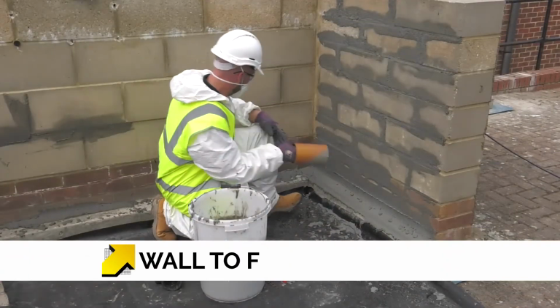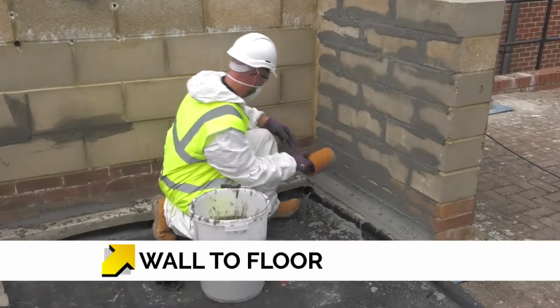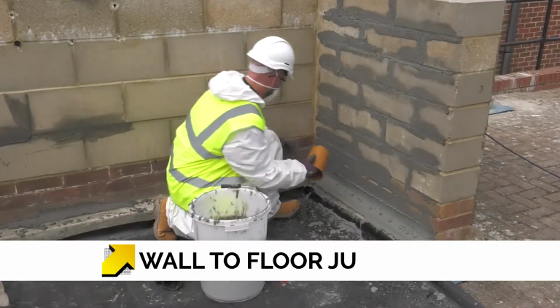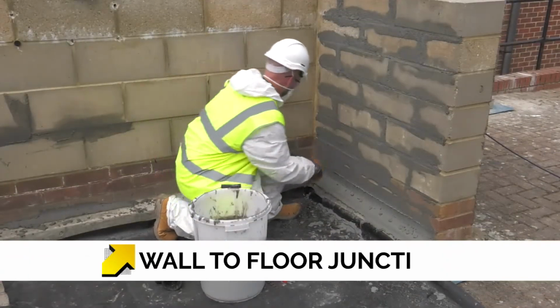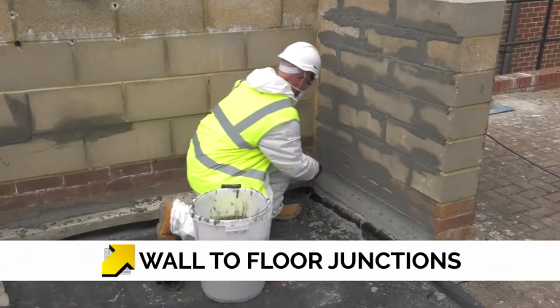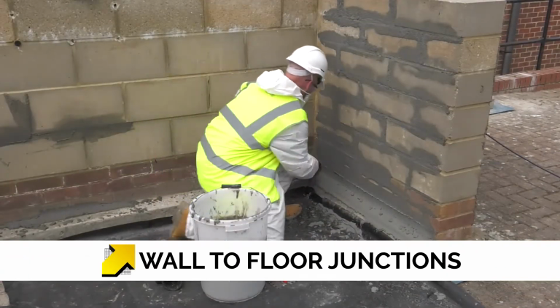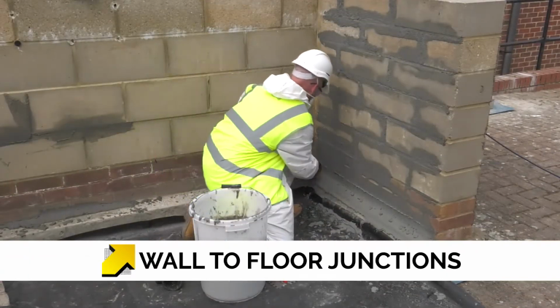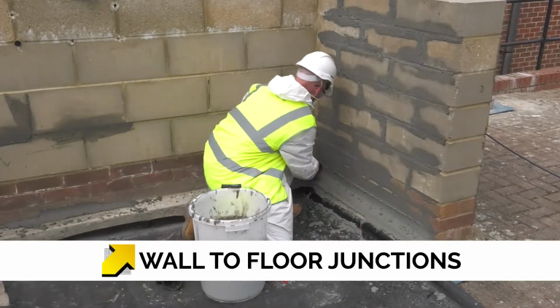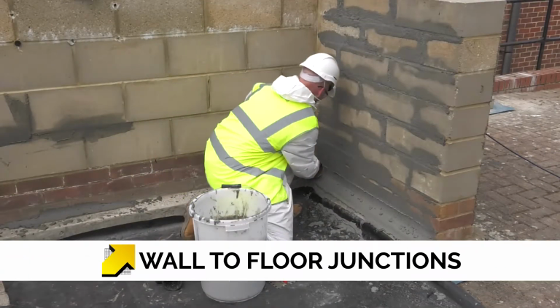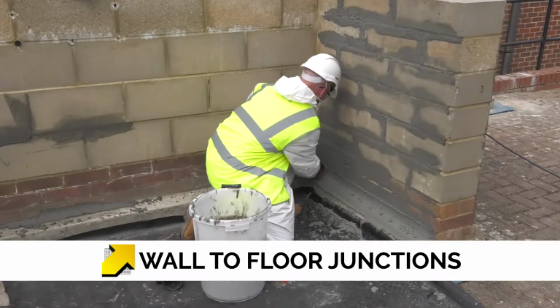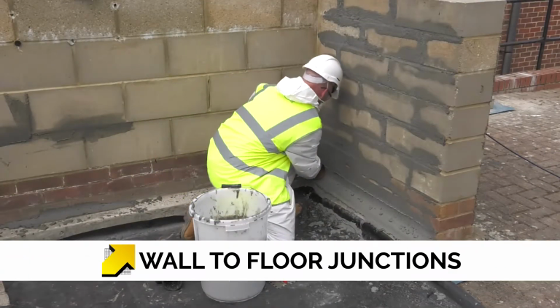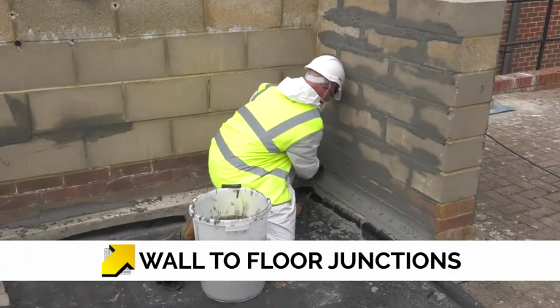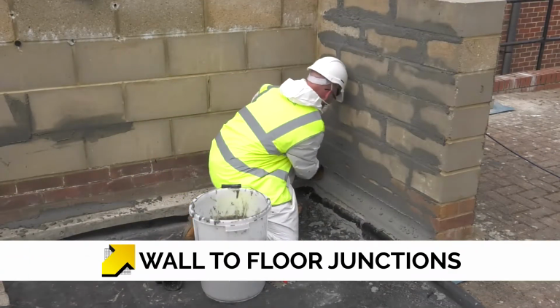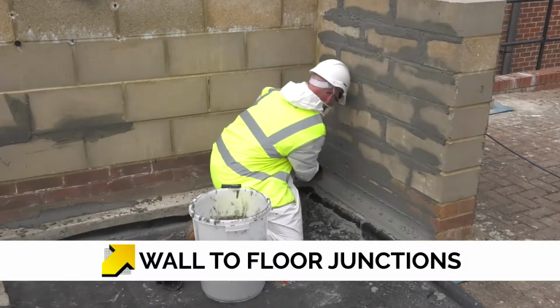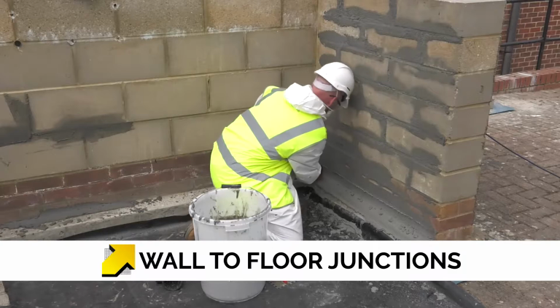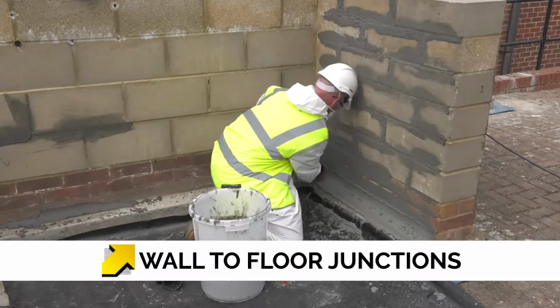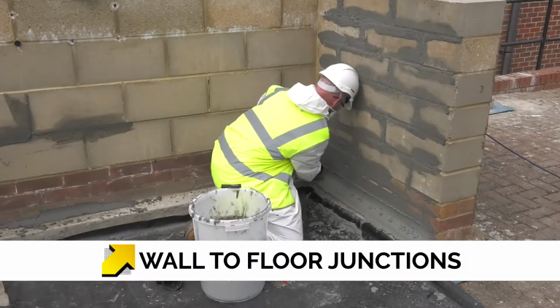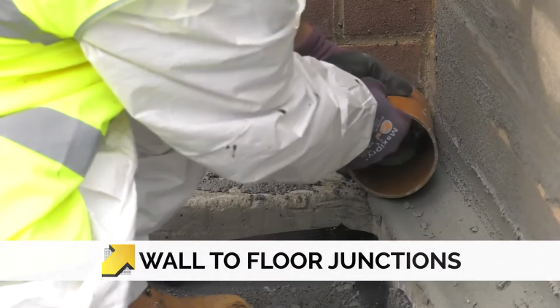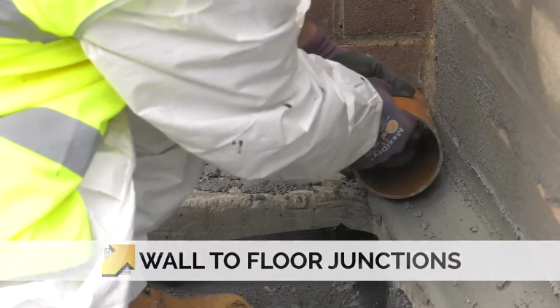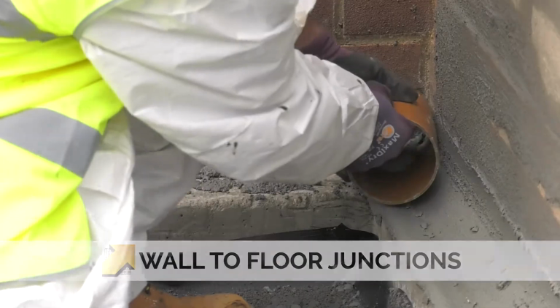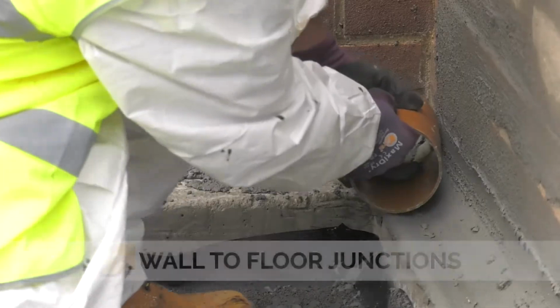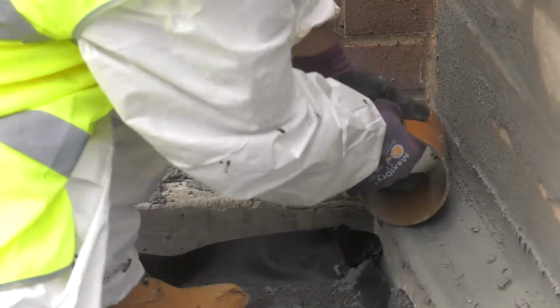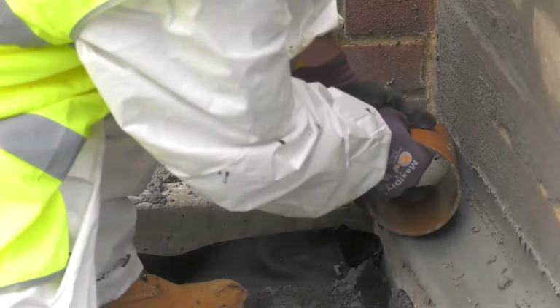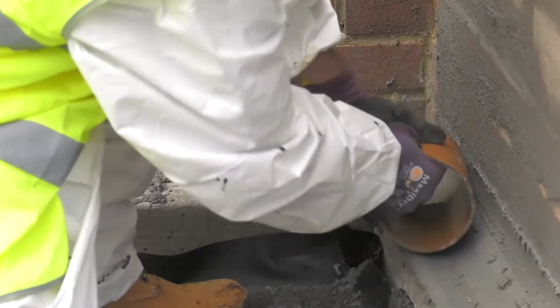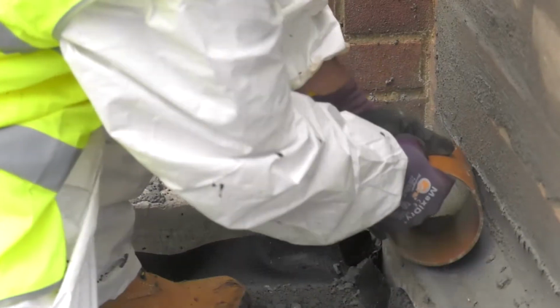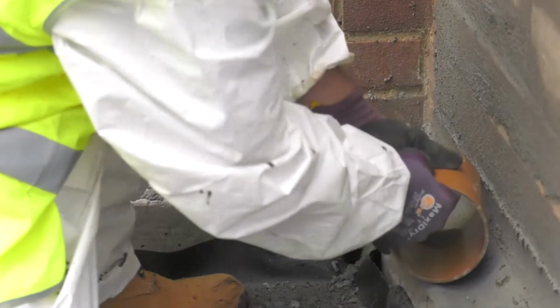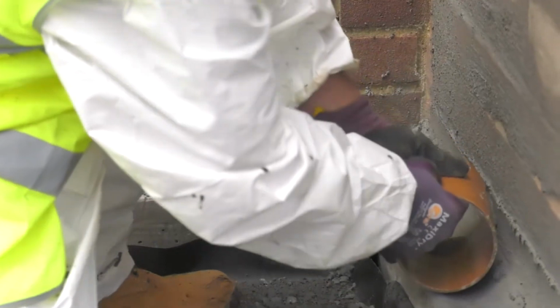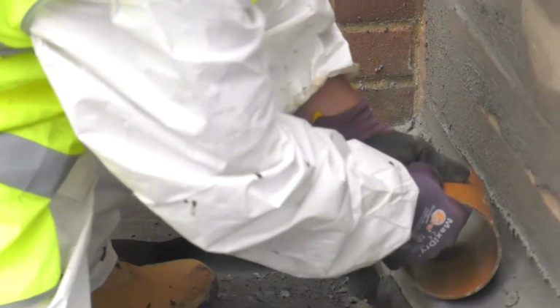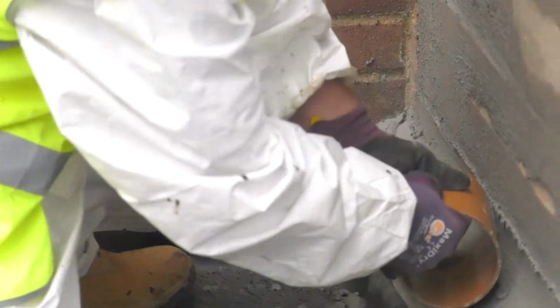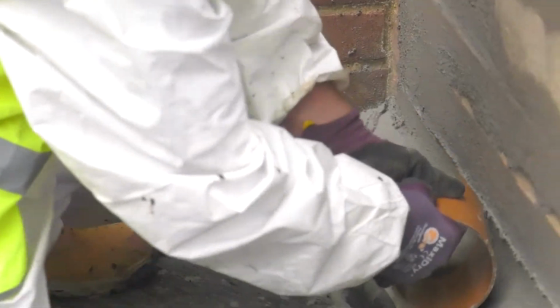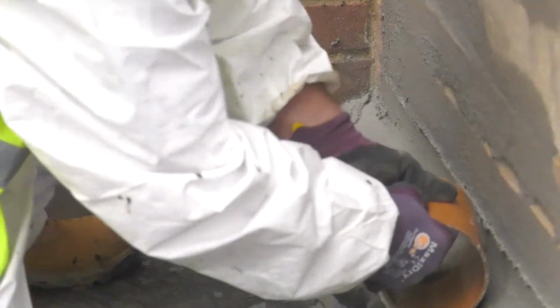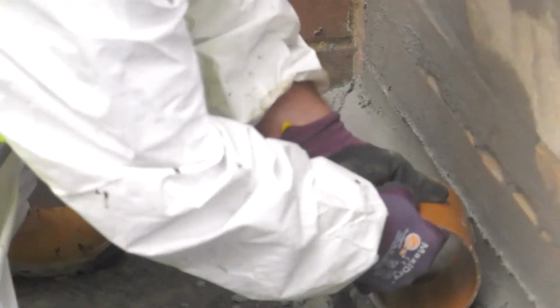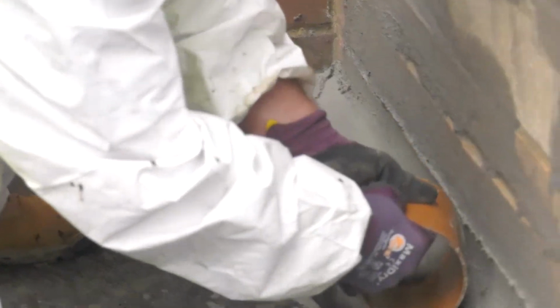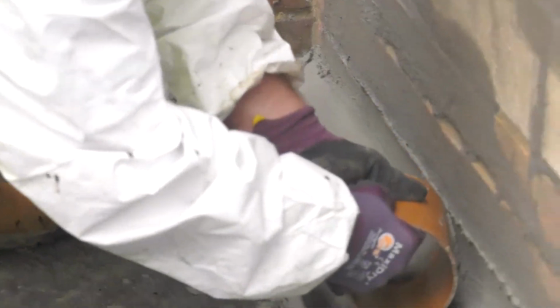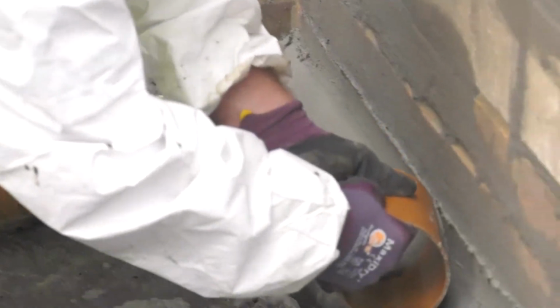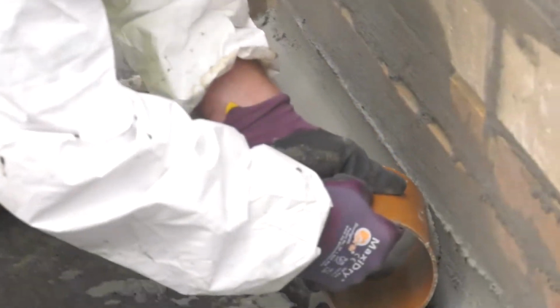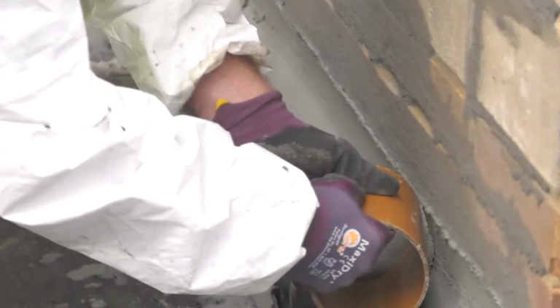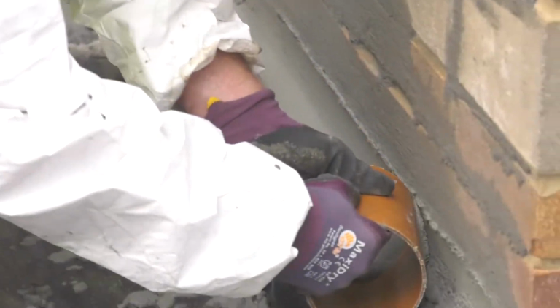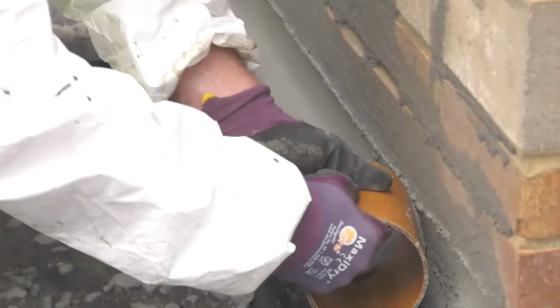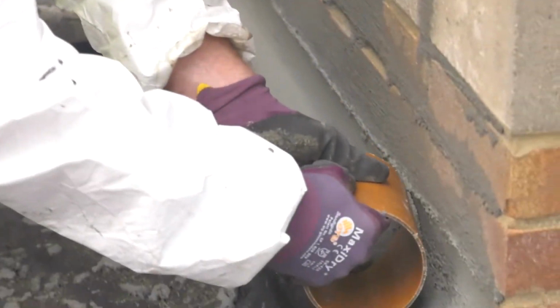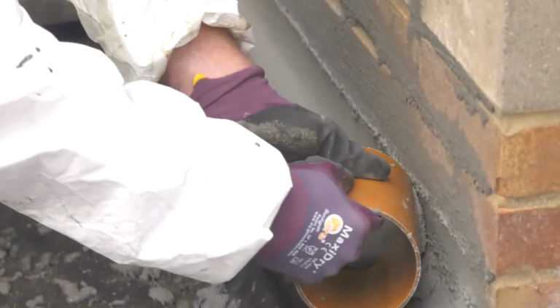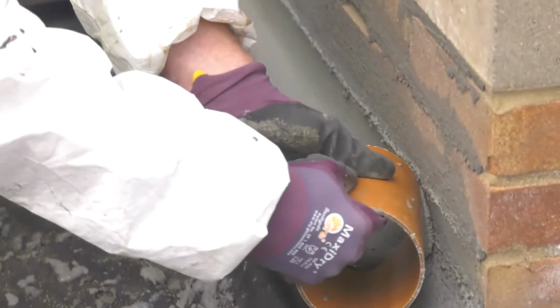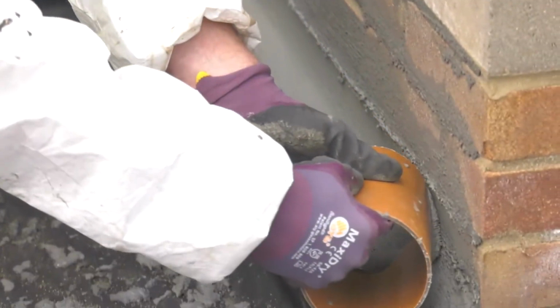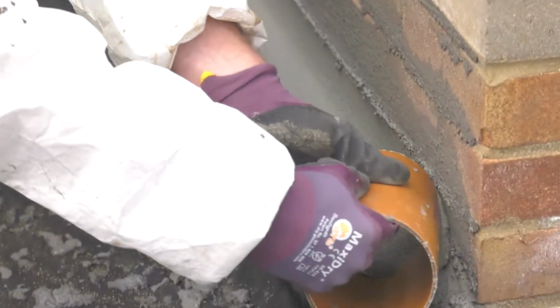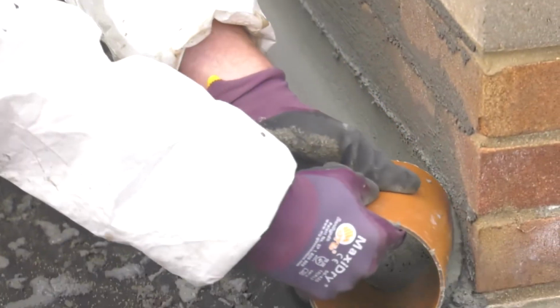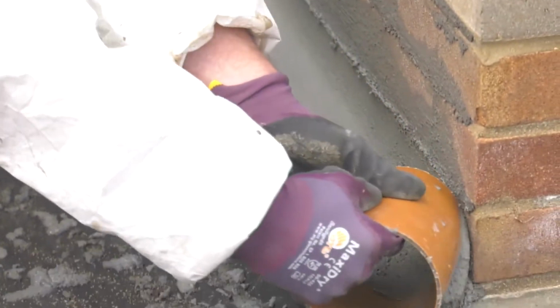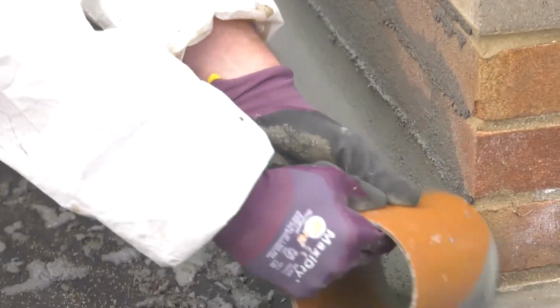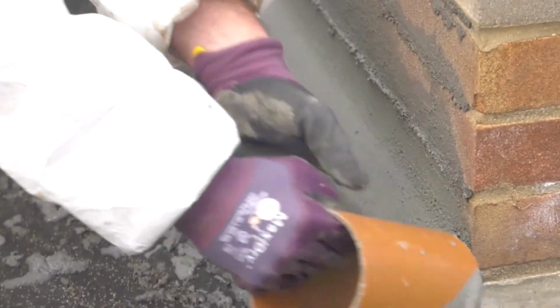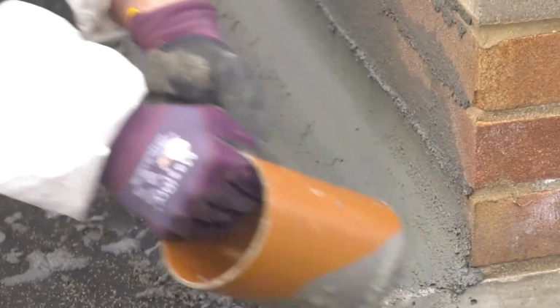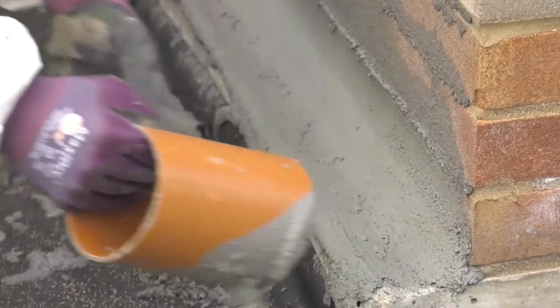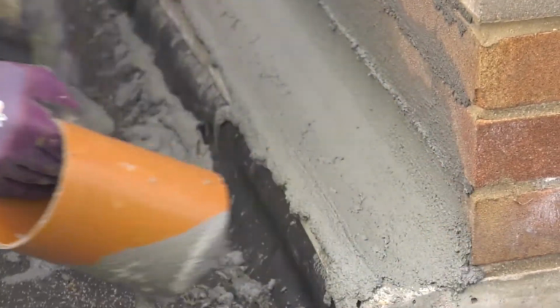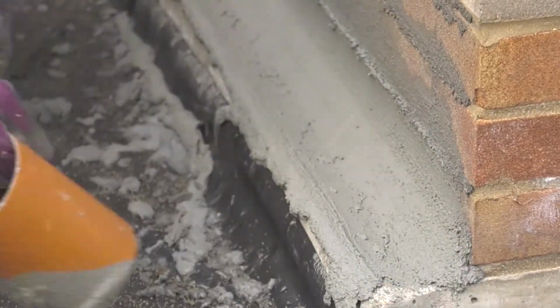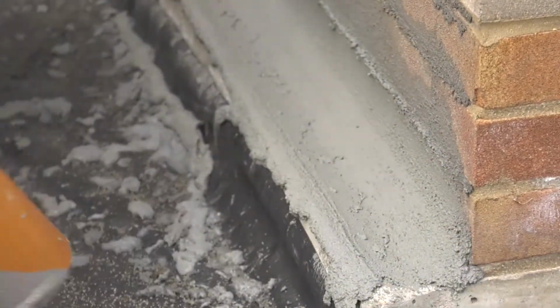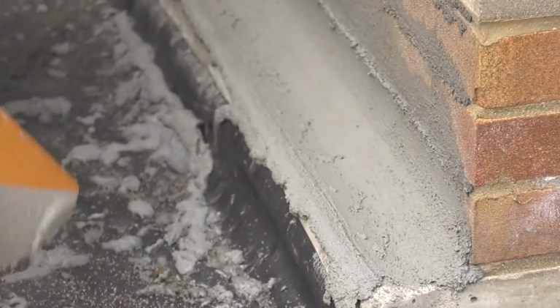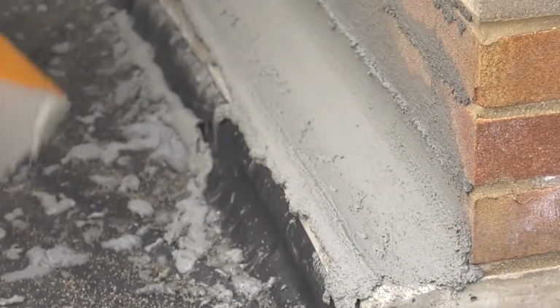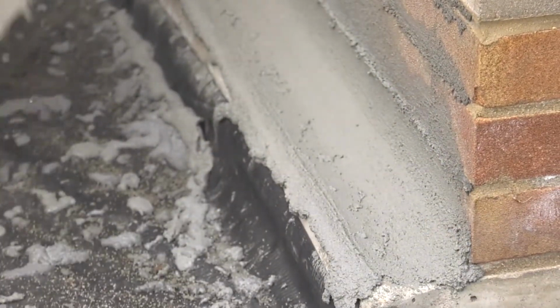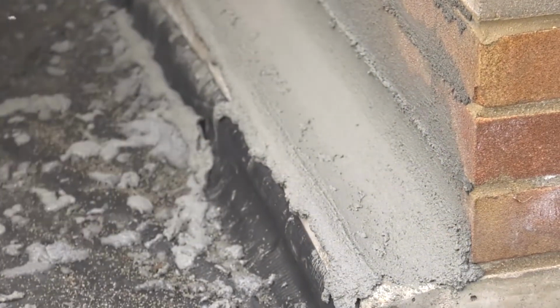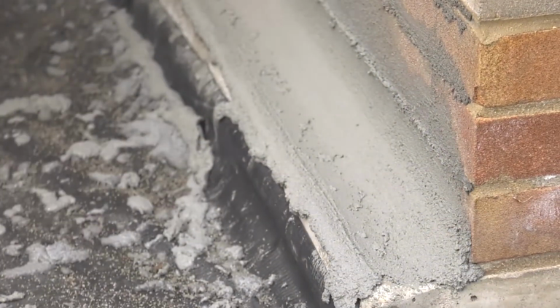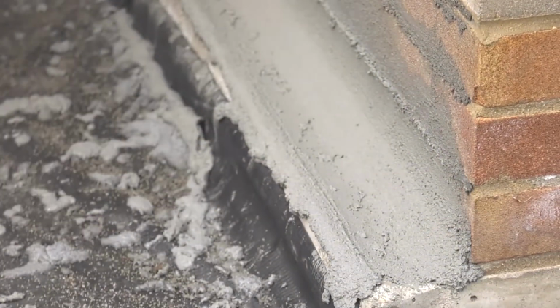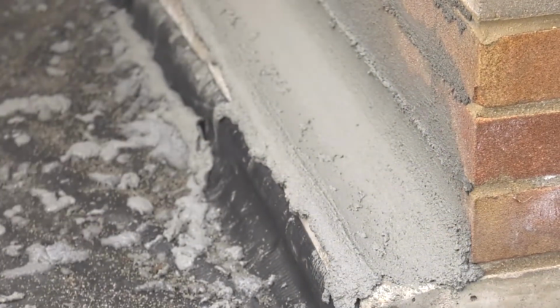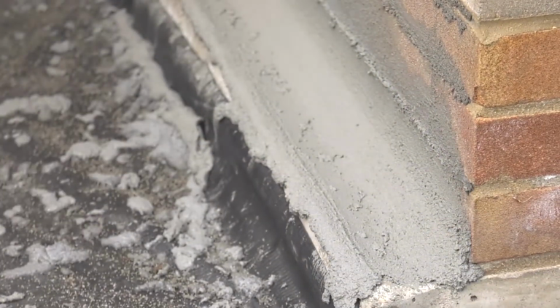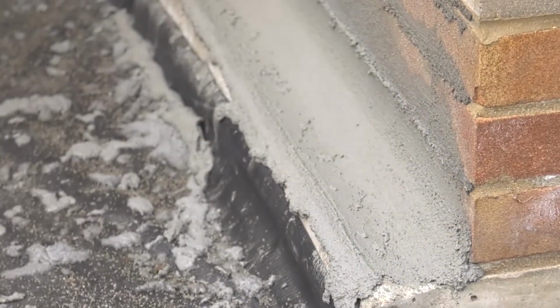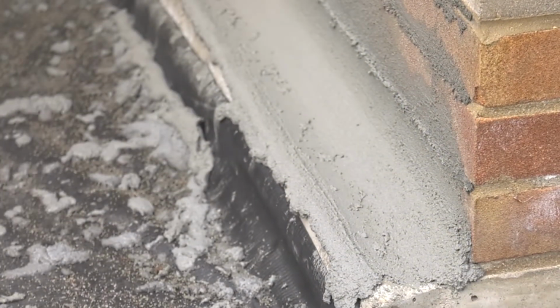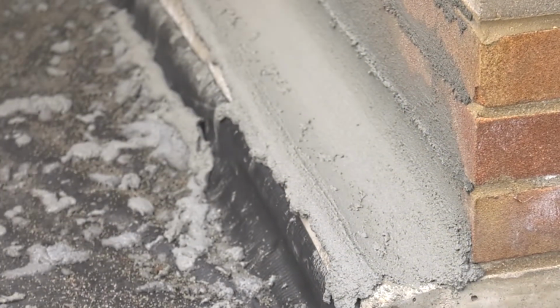Wall-to-floor junctions should always be reinforced with a curved fillet created with Costa Repair Mortar Plus.